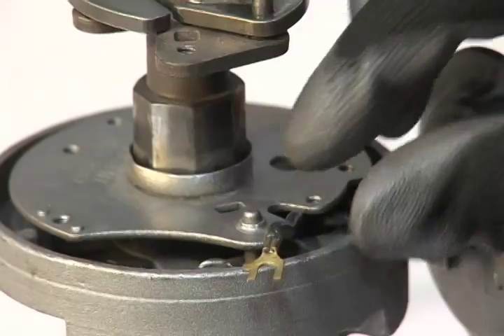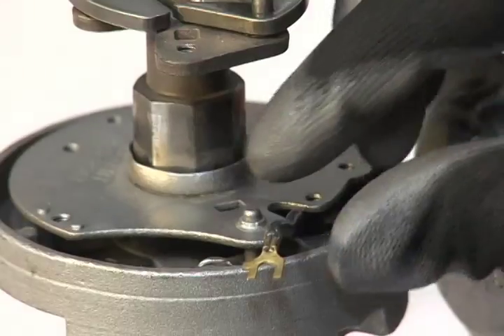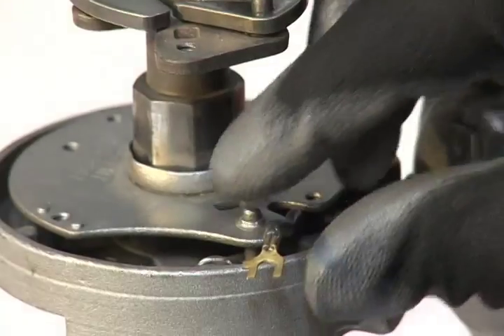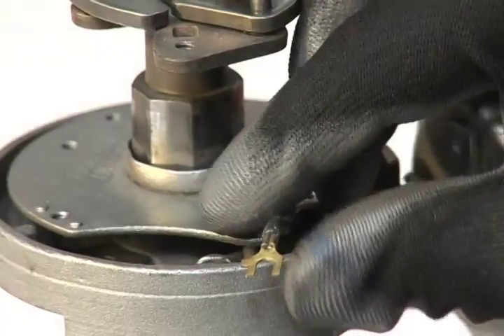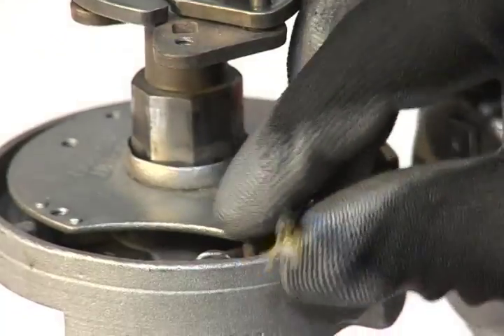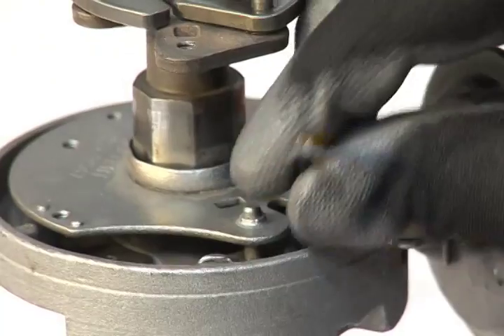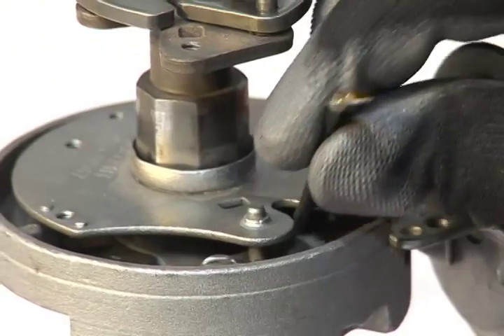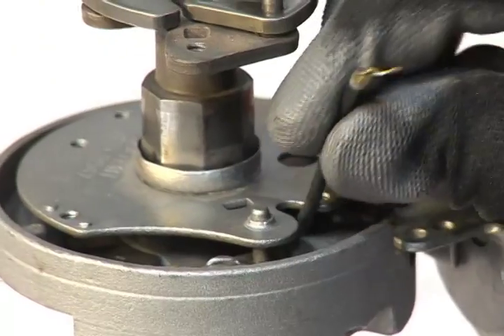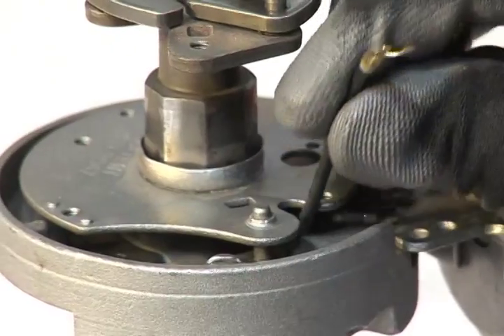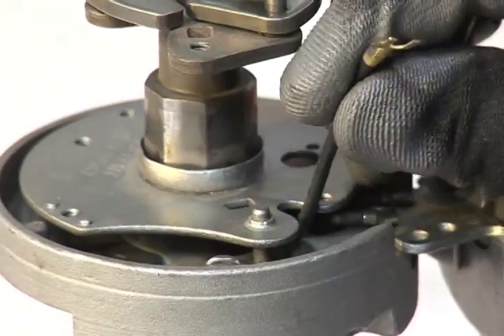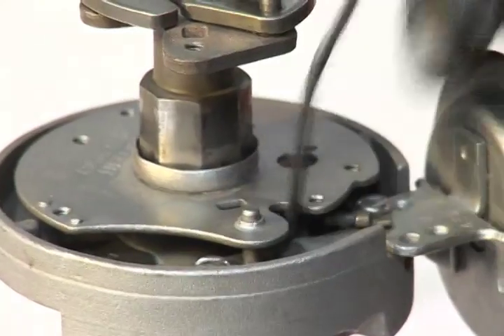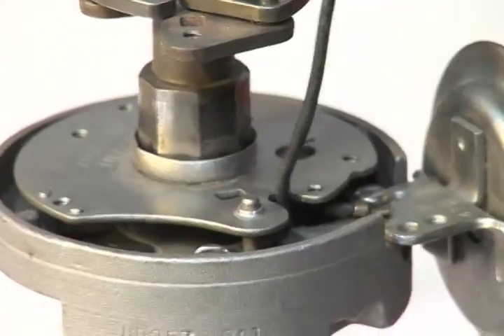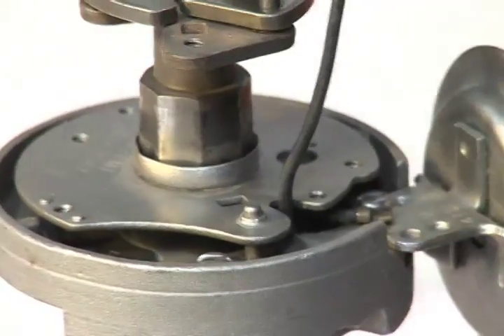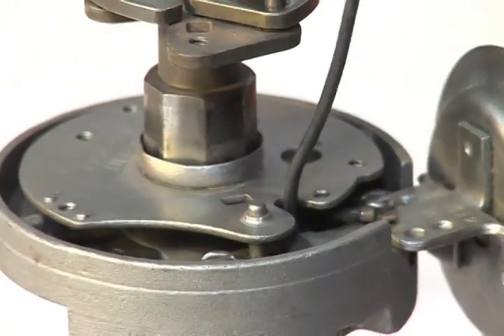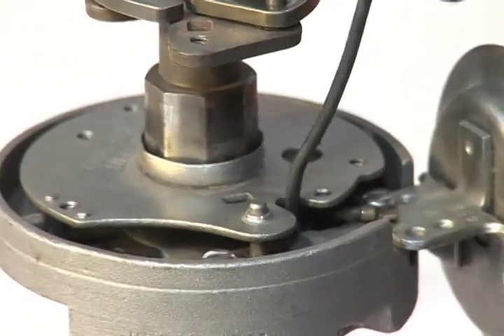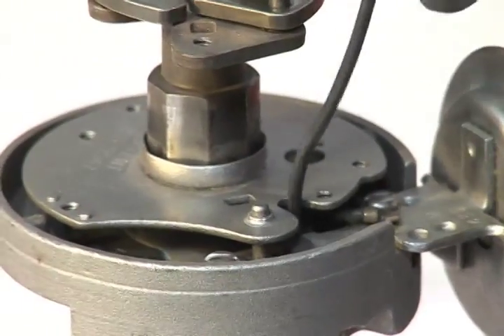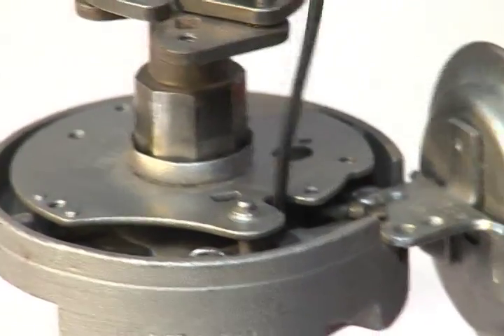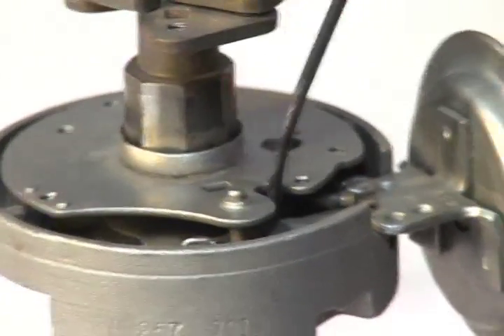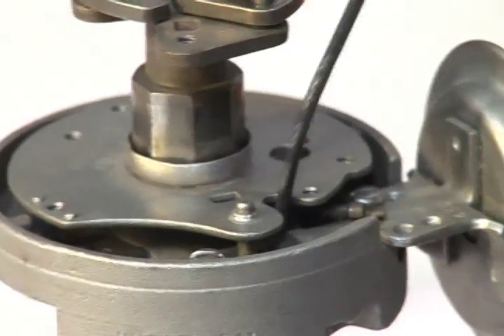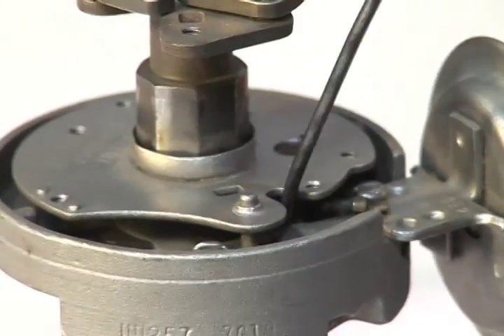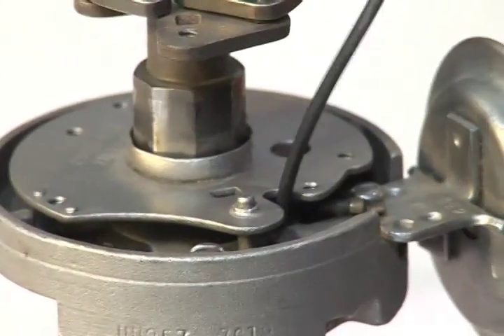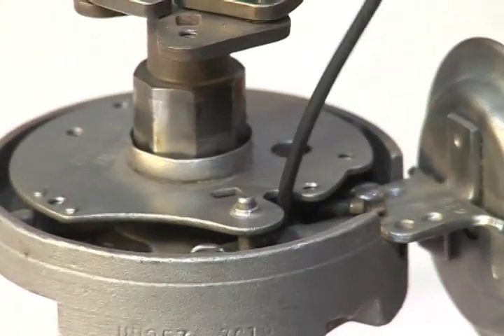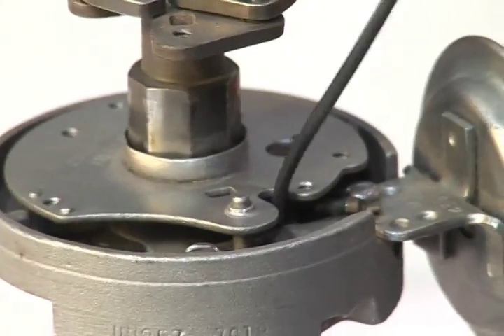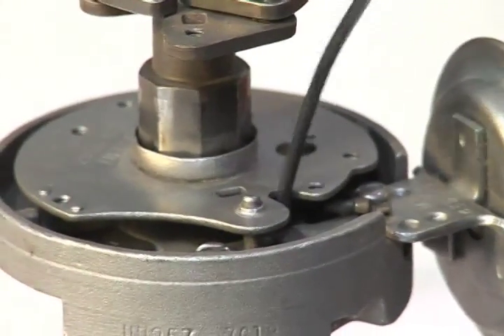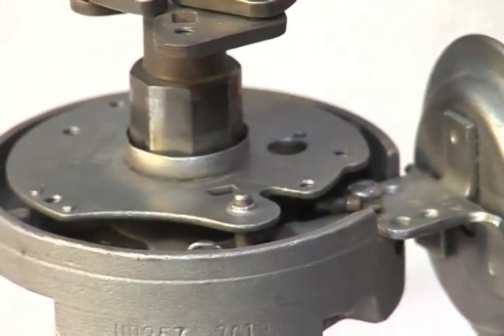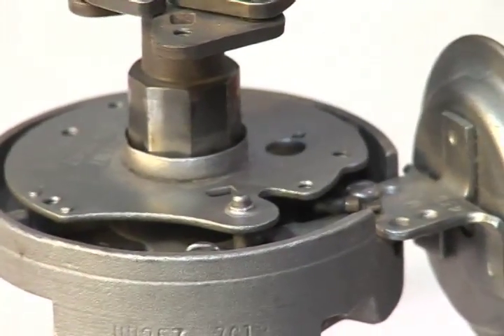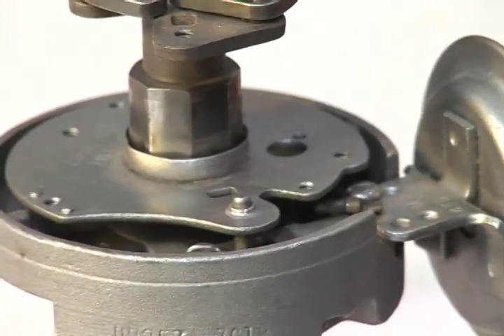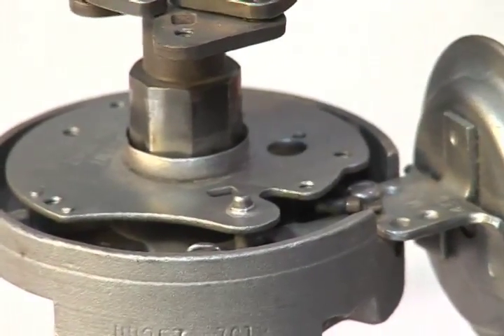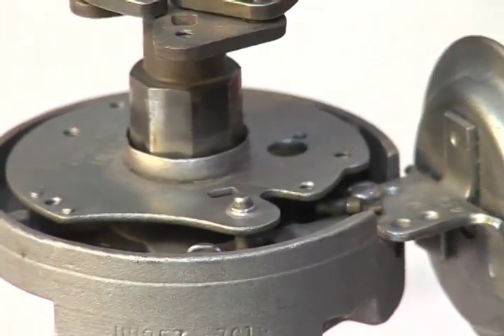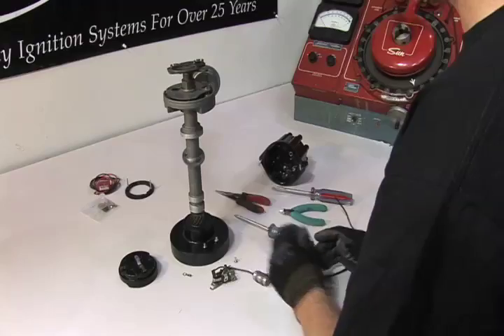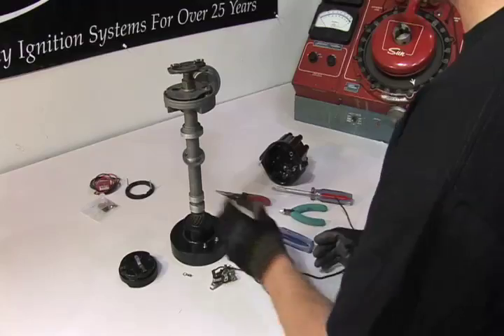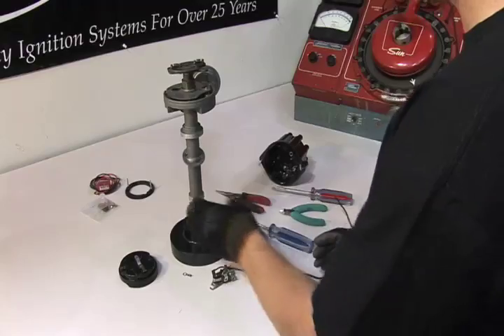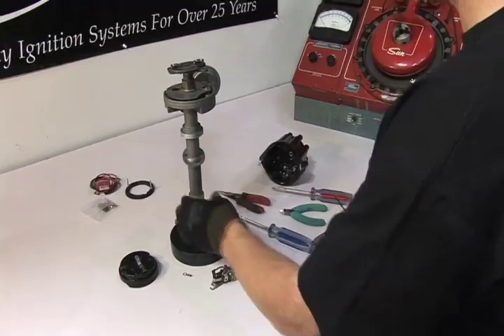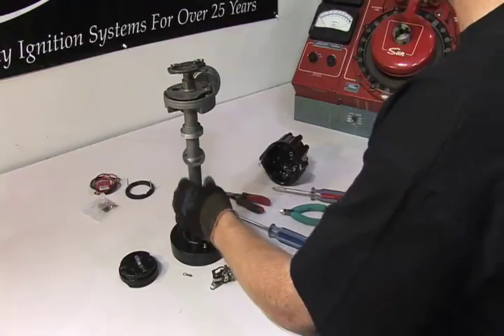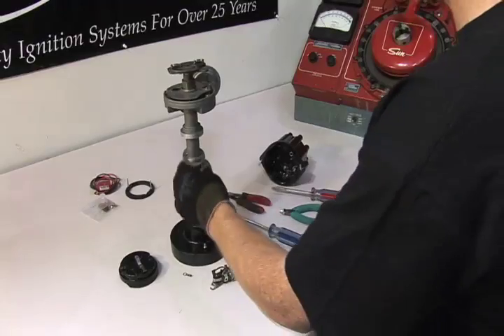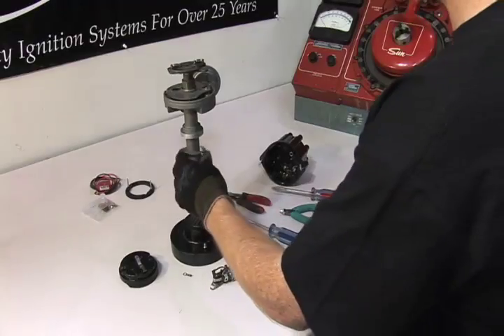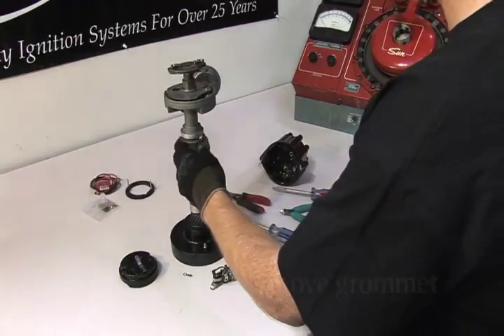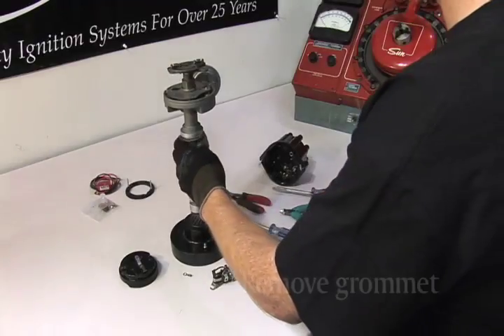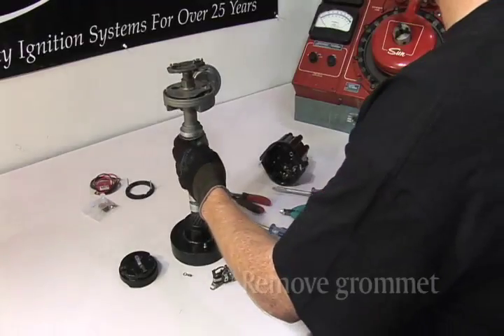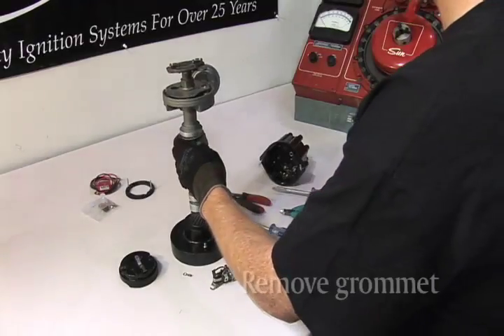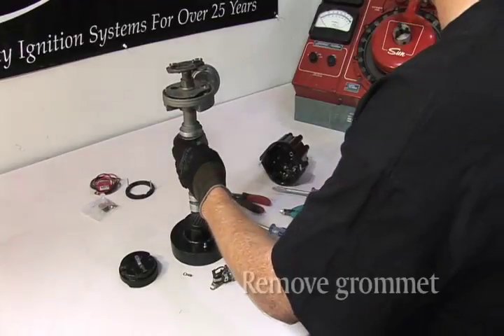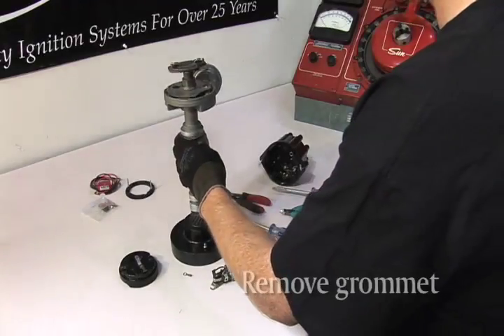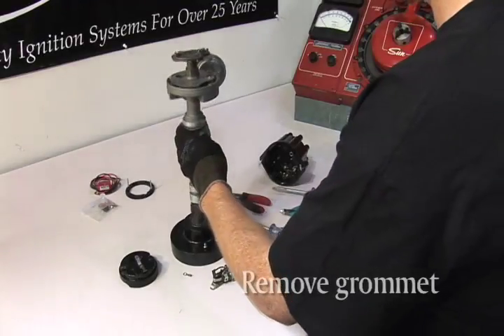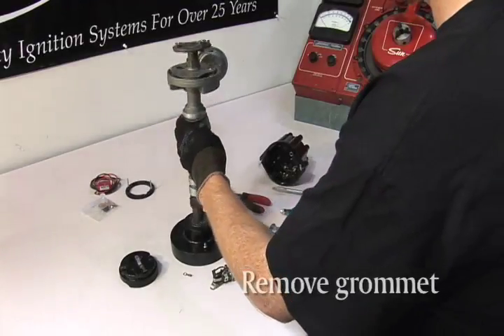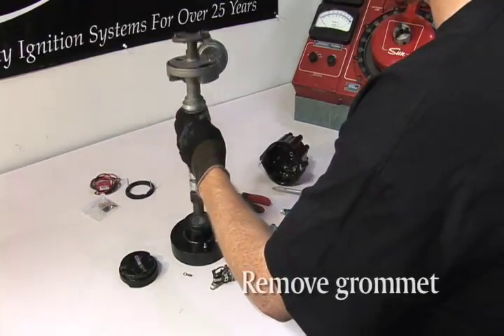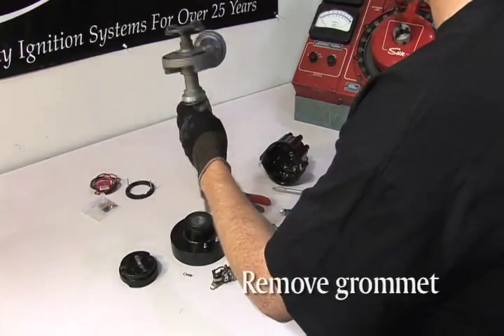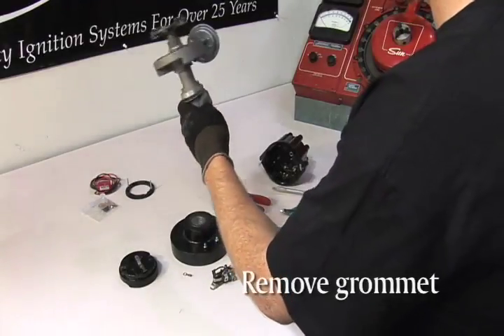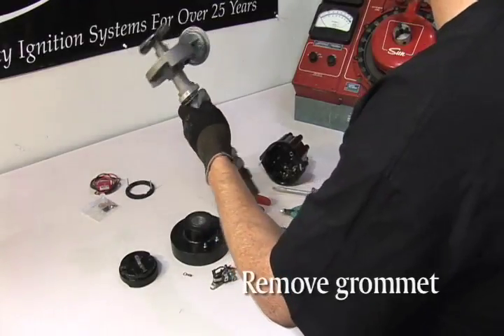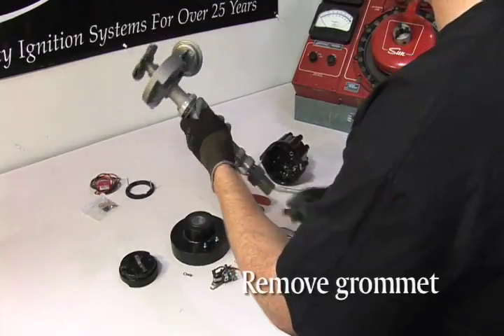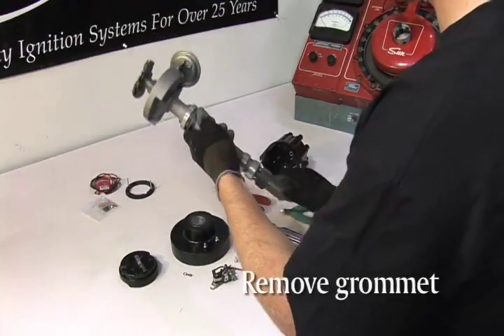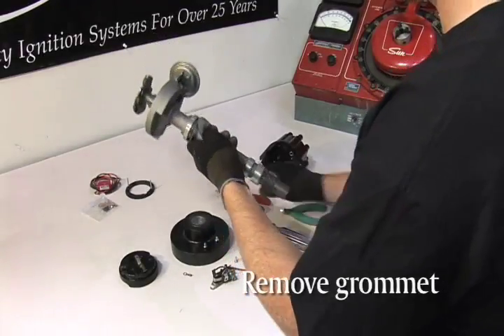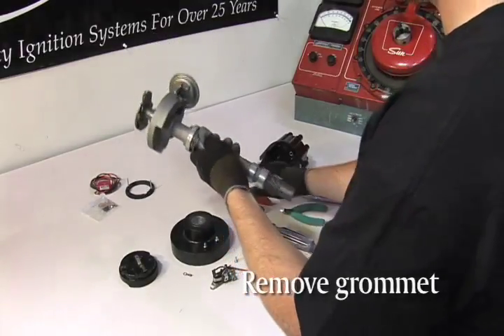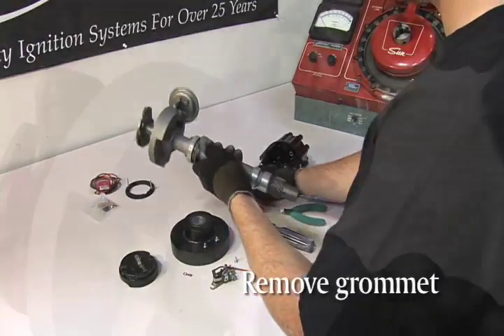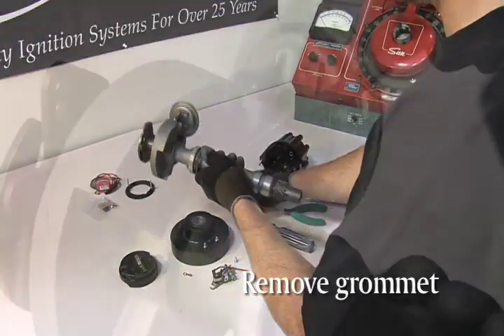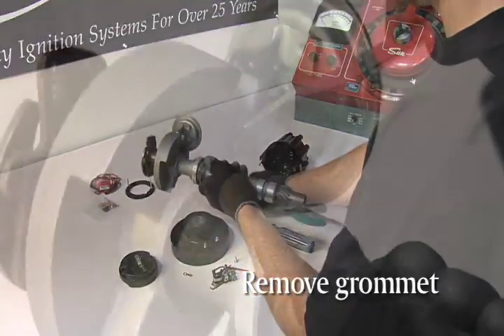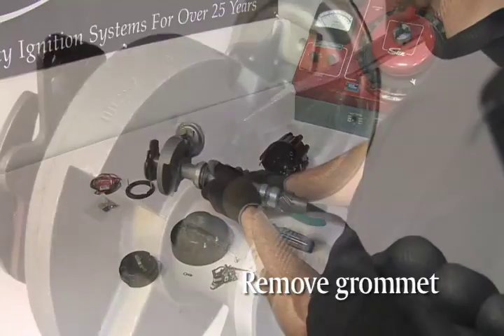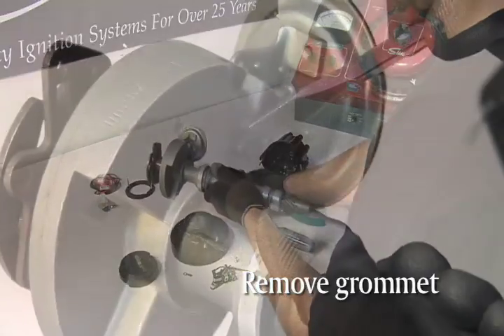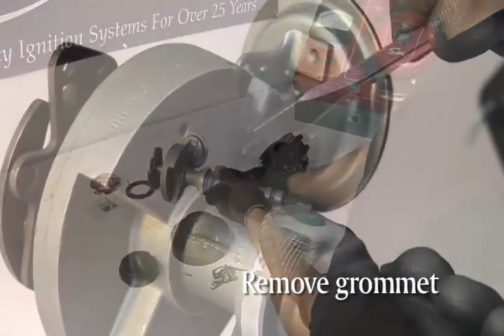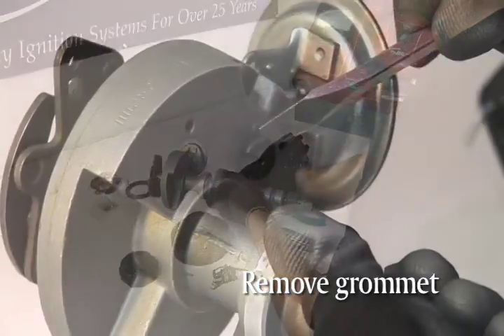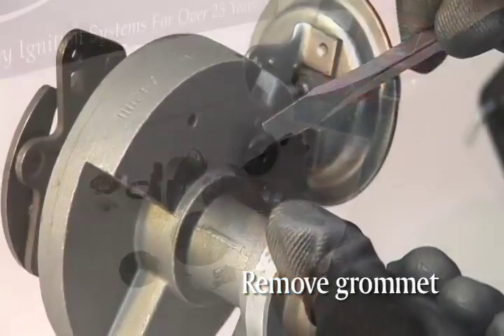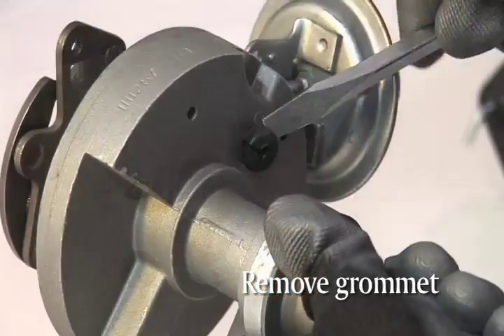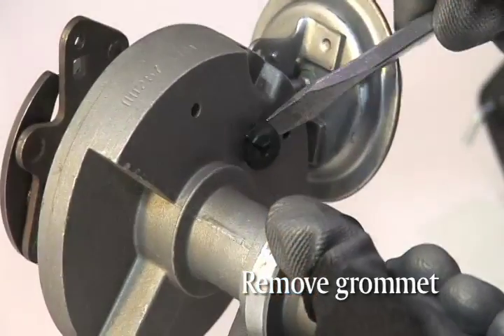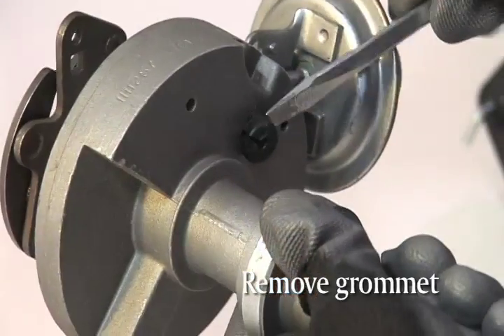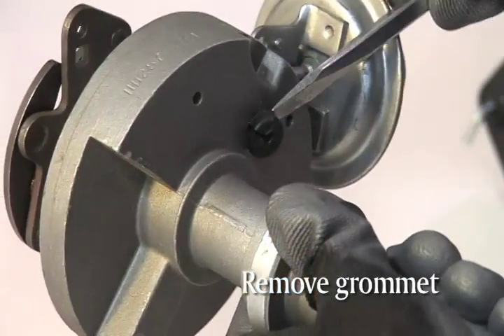Now it's time to pull the wire through the access hole in the bottom of the distributor housing. You can remove the grommet at this time as well.